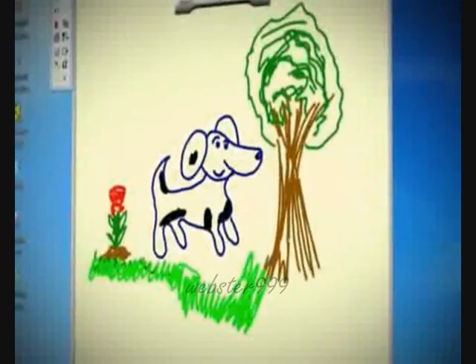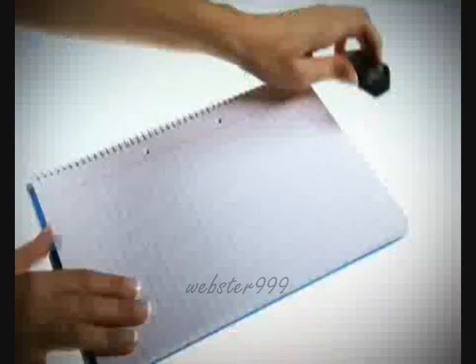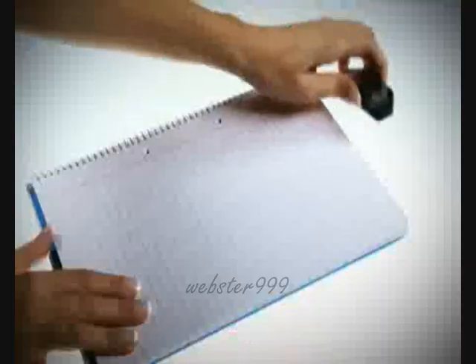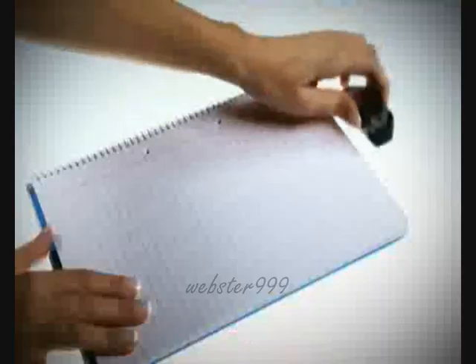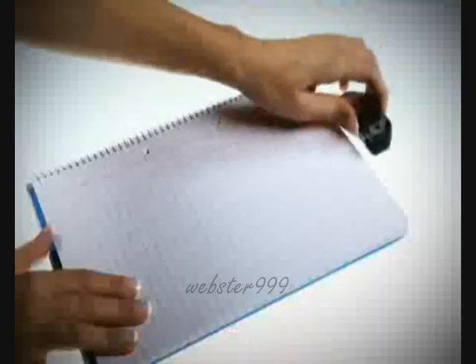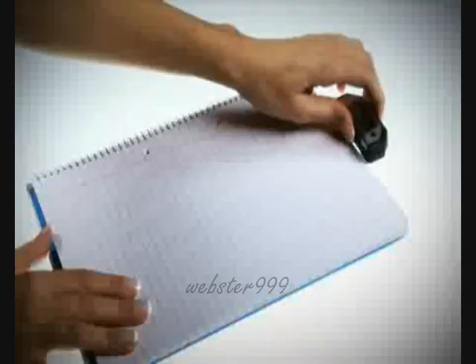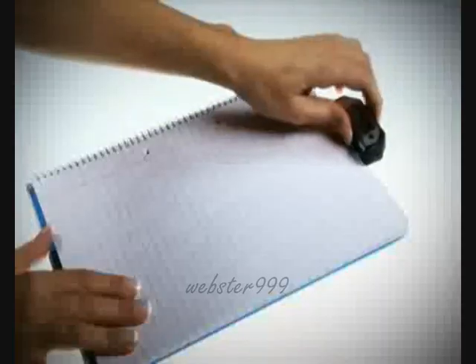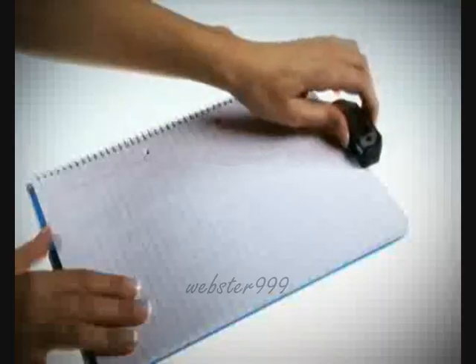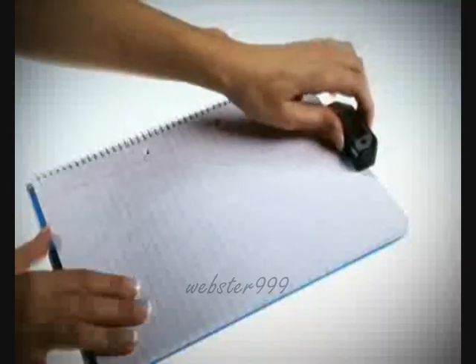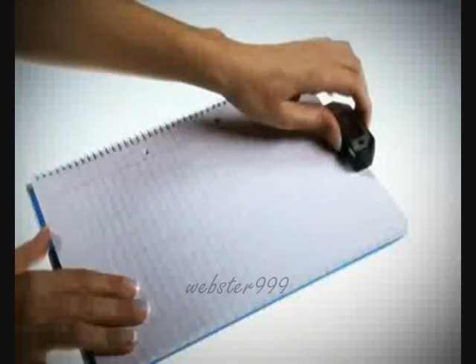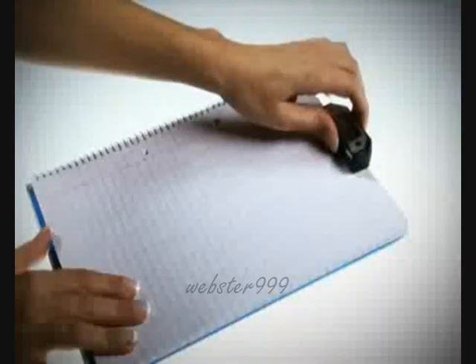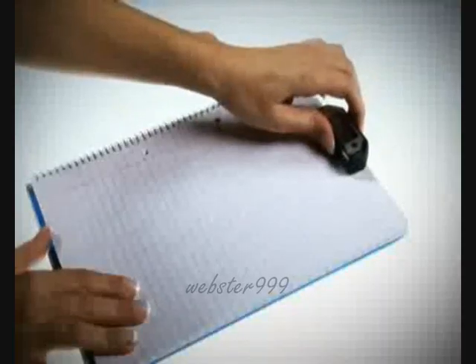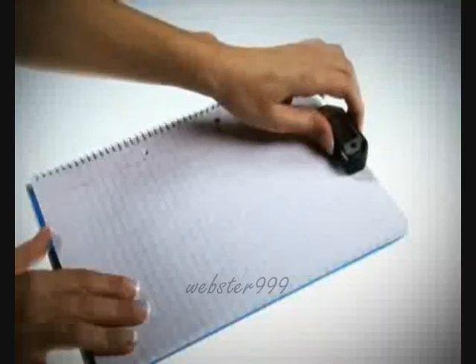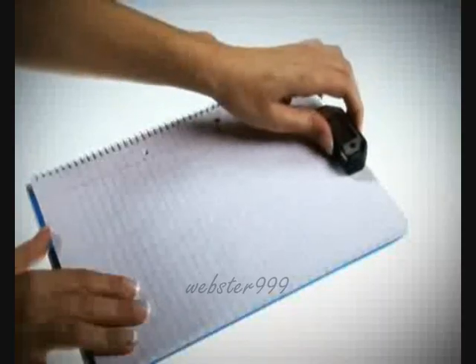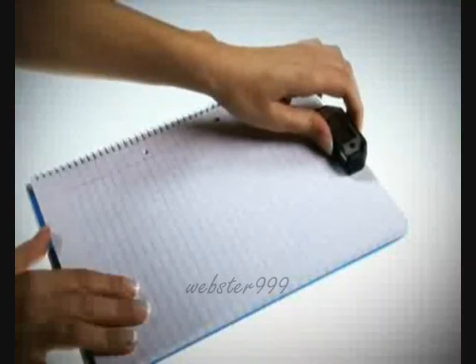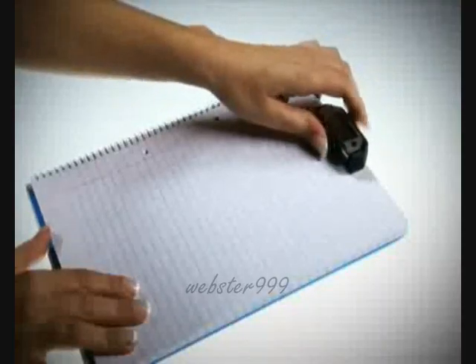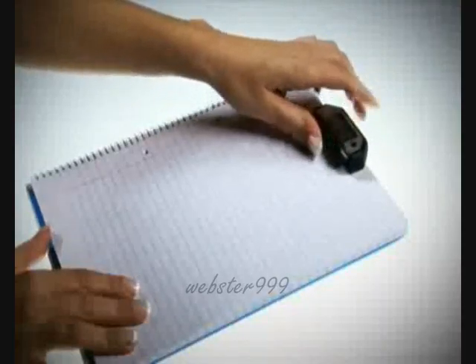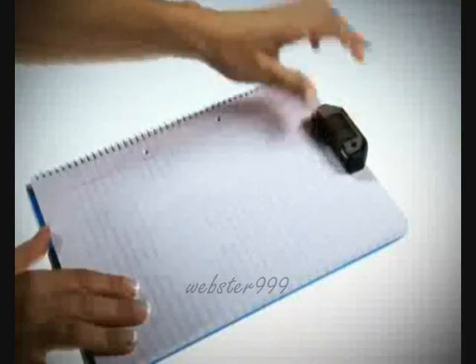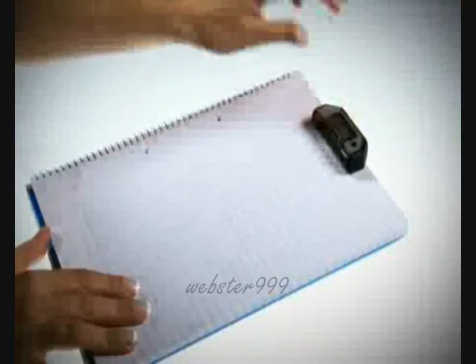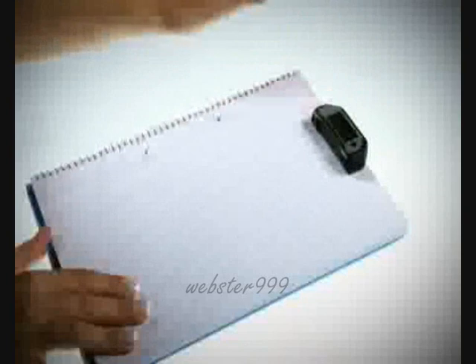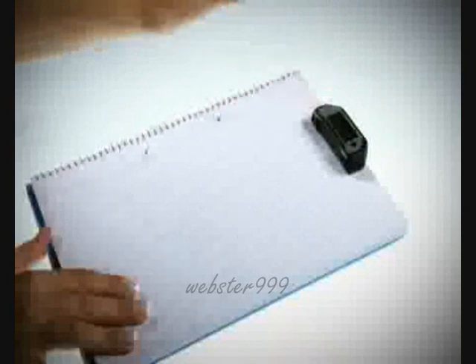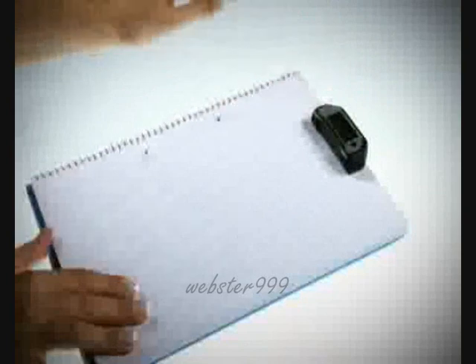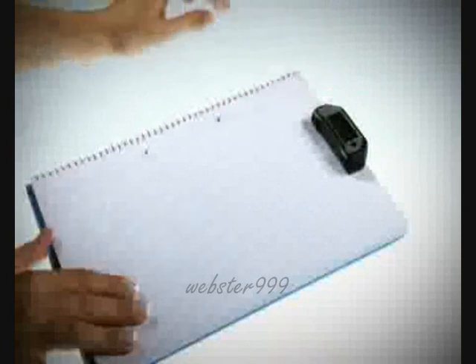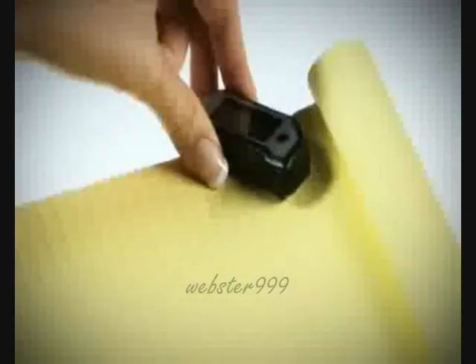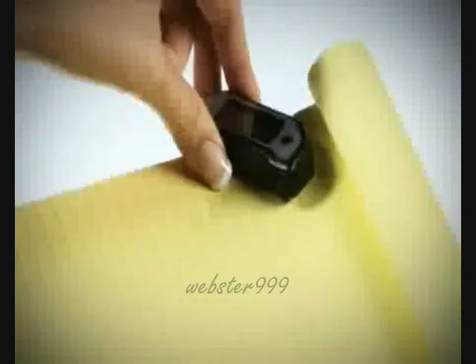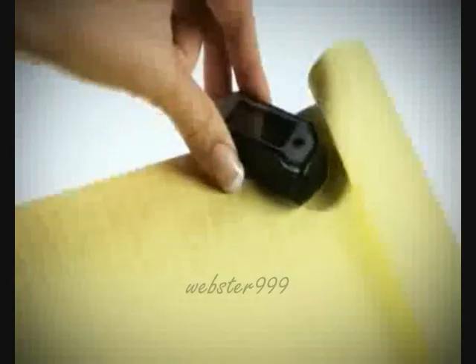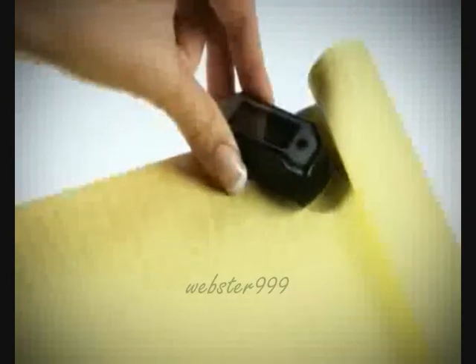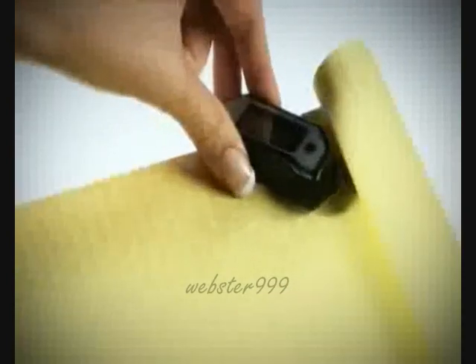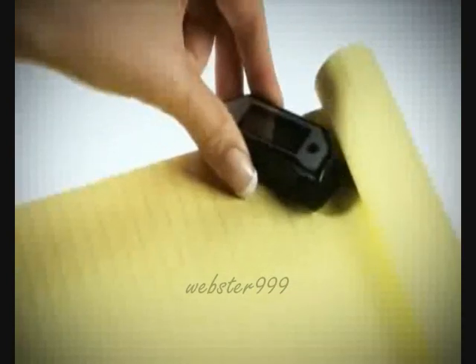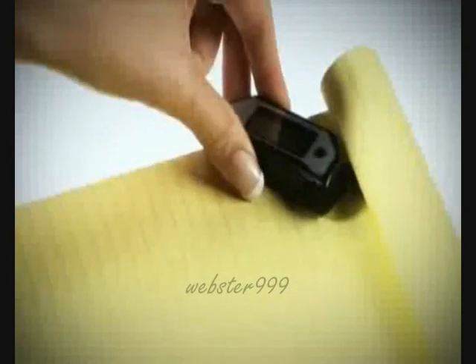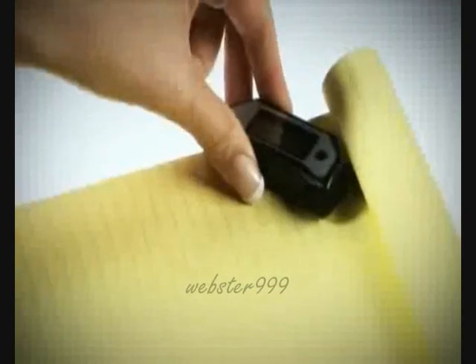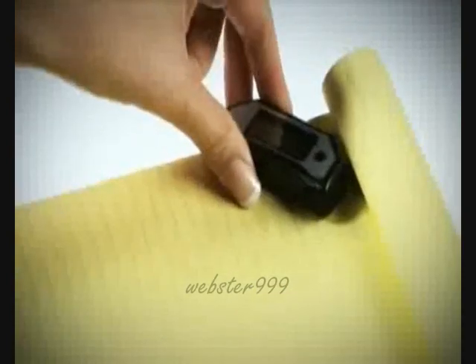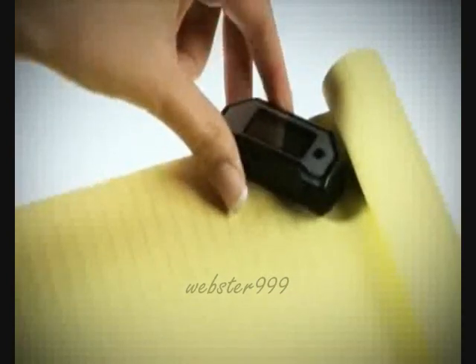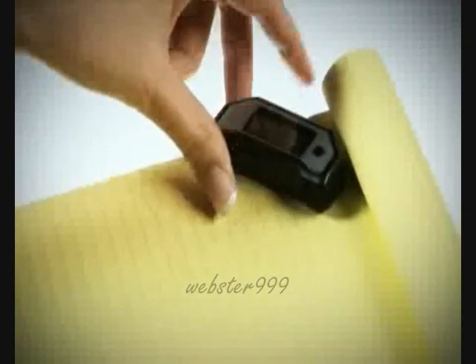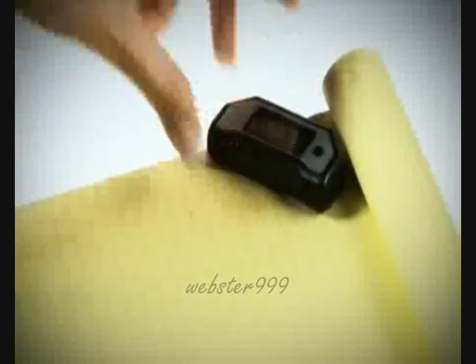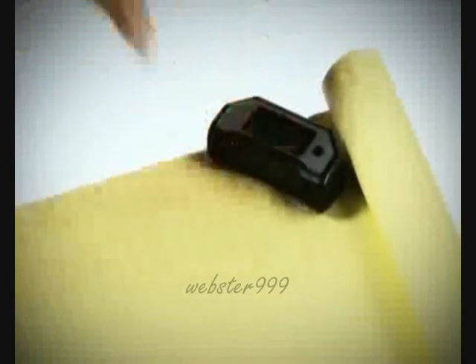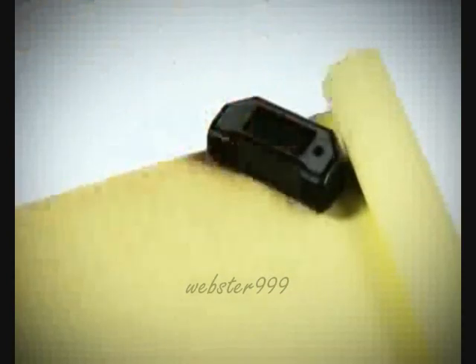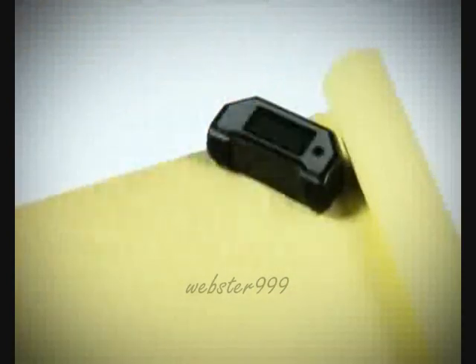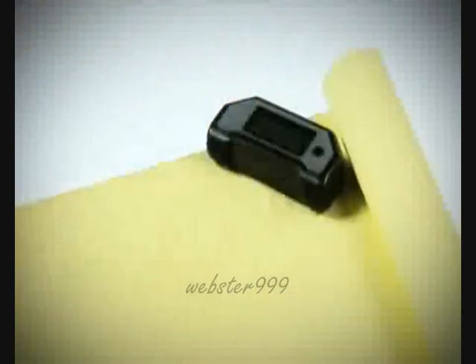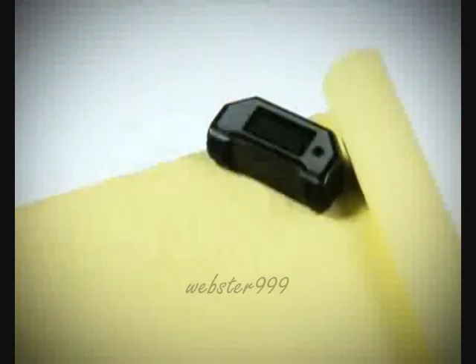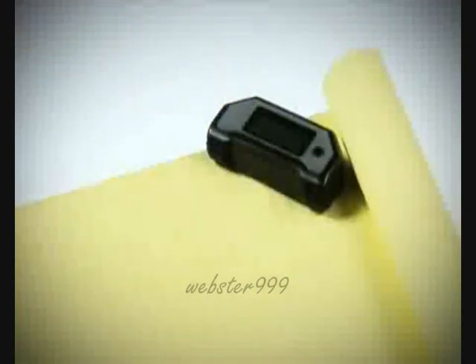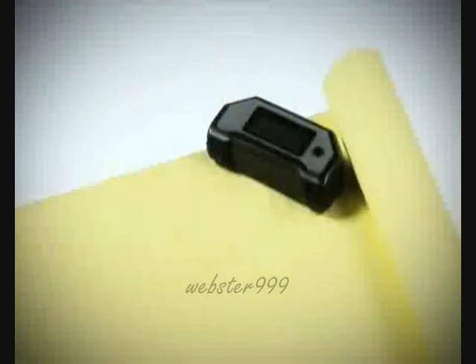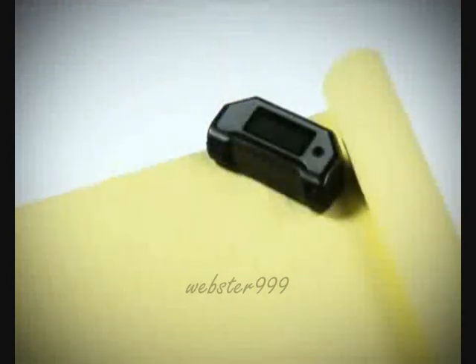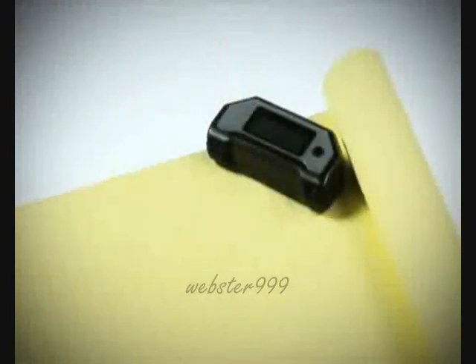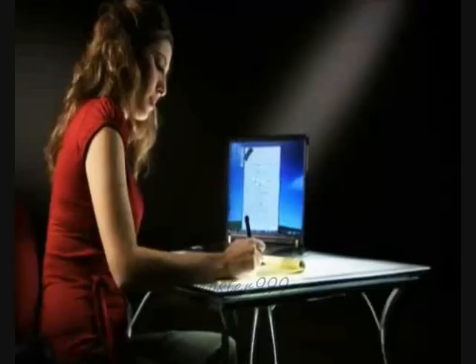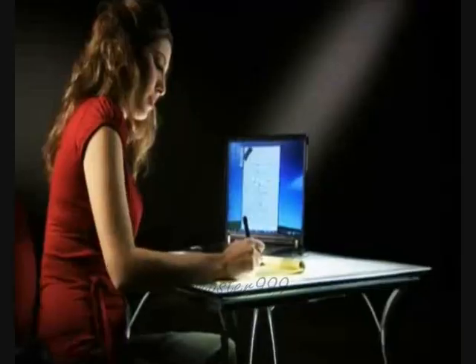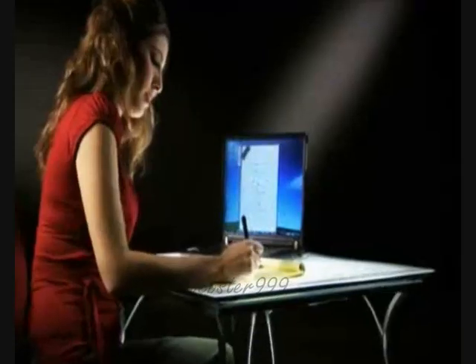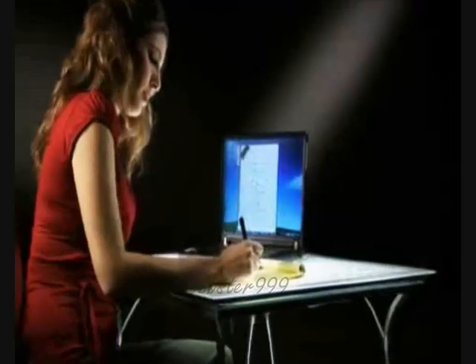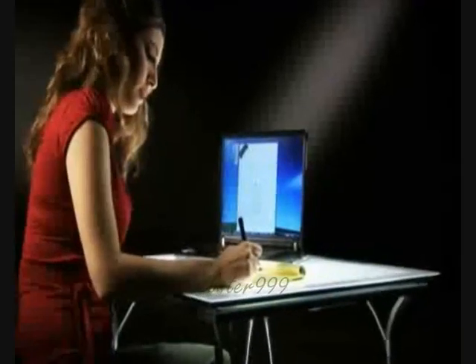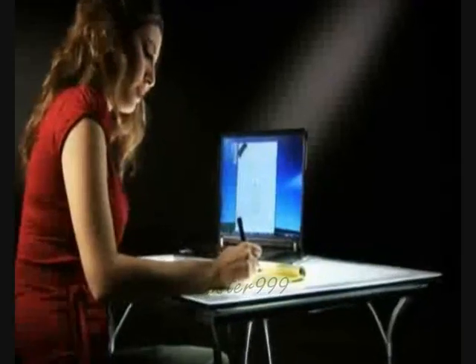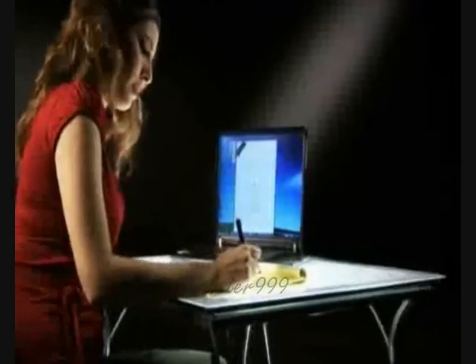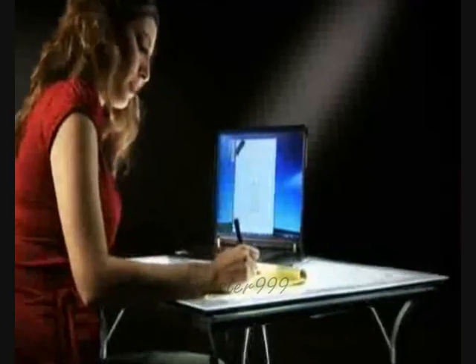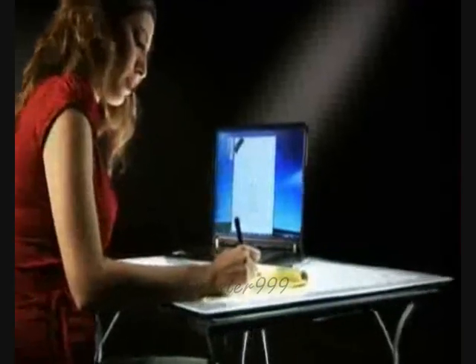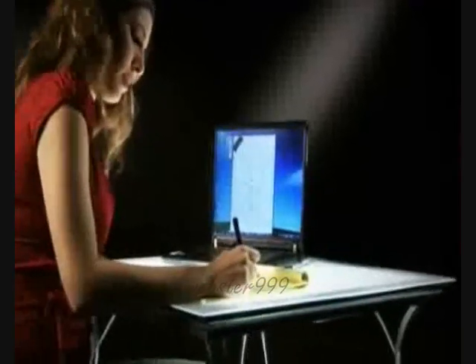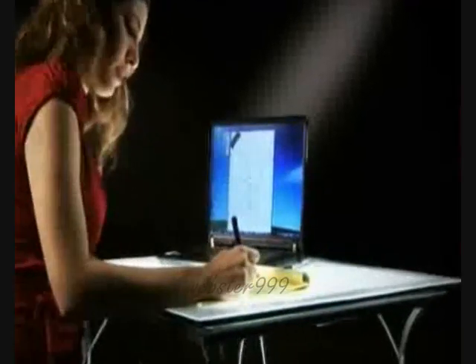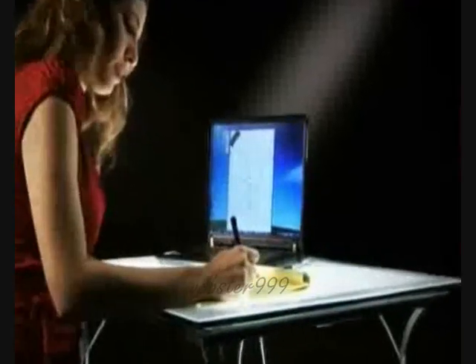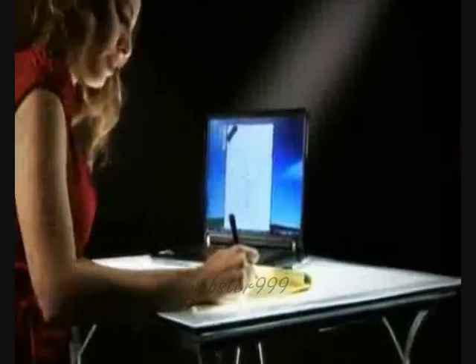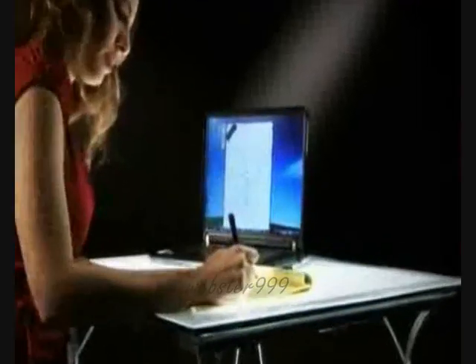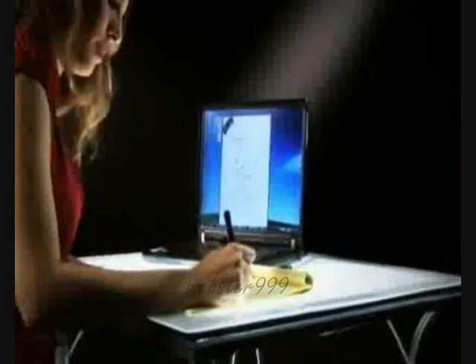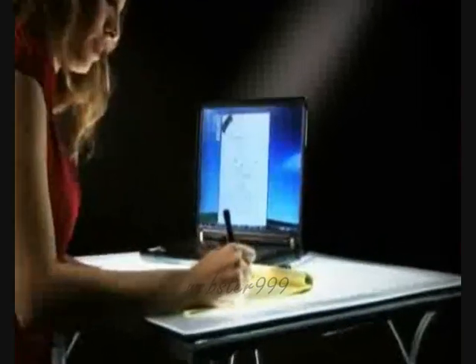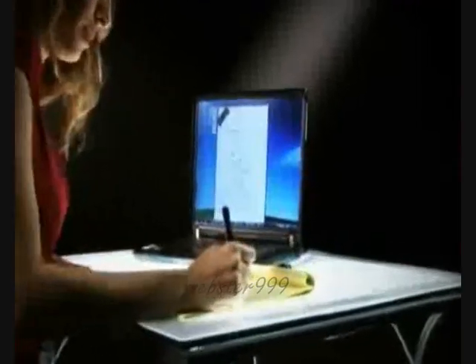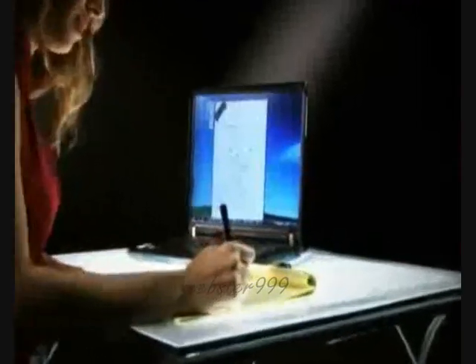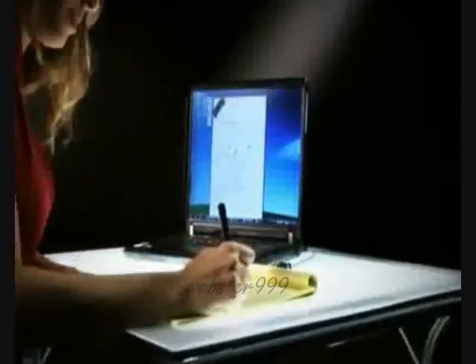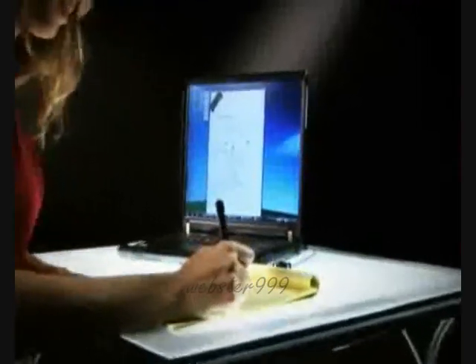The receiving device, attached to the top or corner of the page, records your notes very accurately.